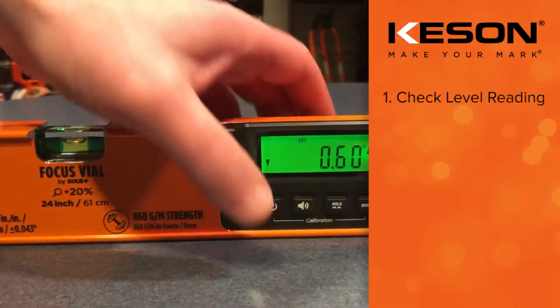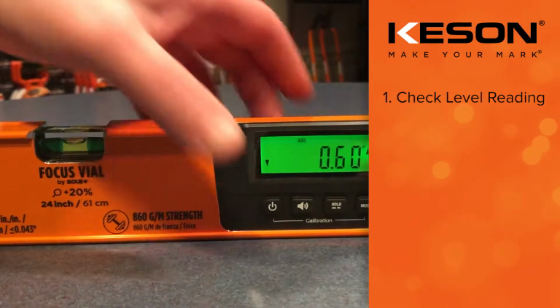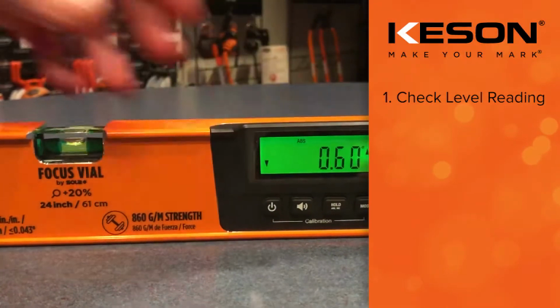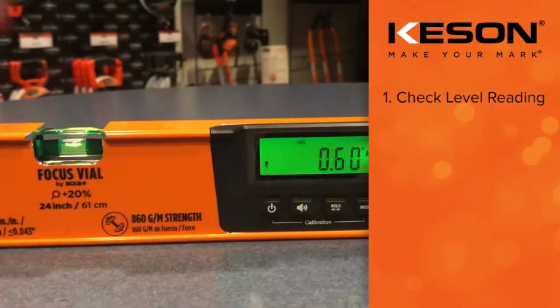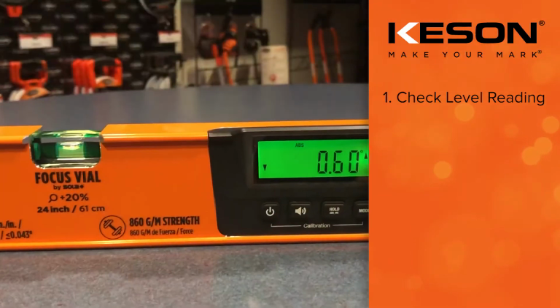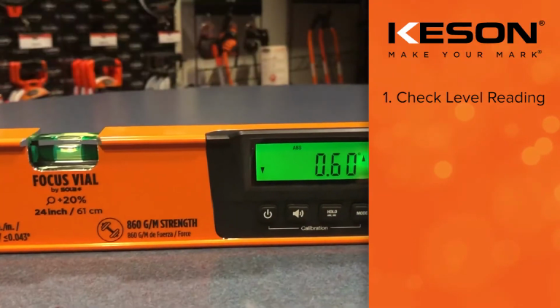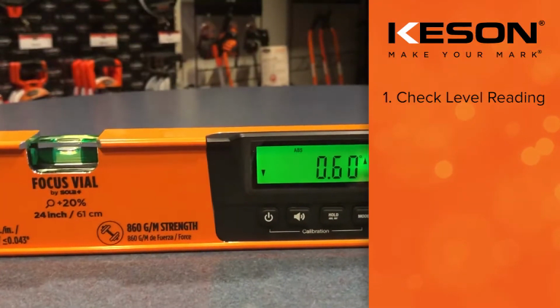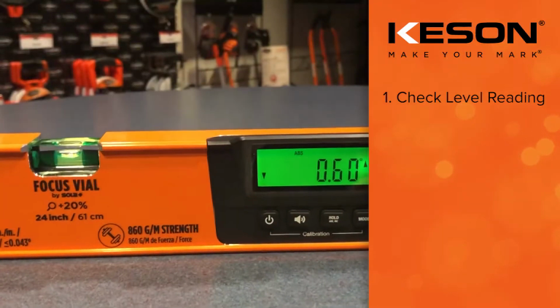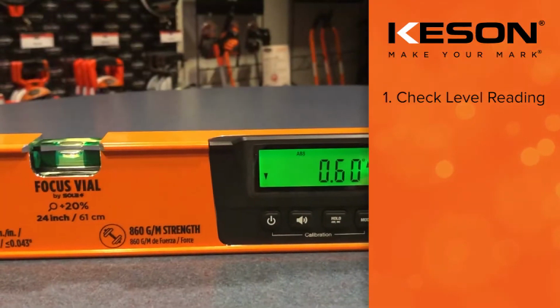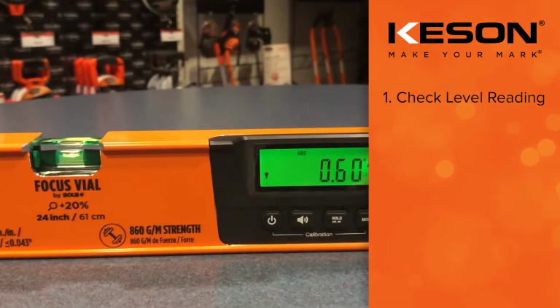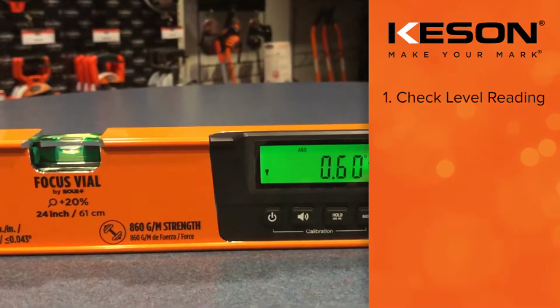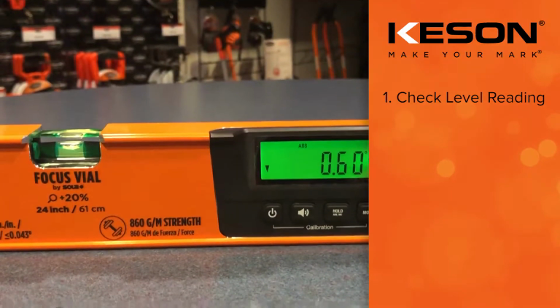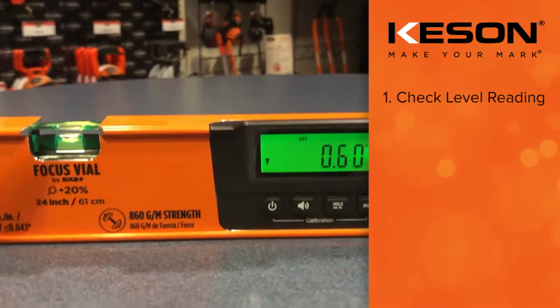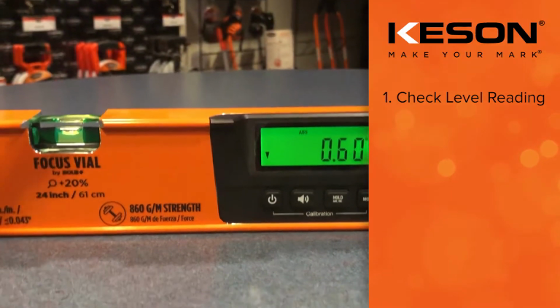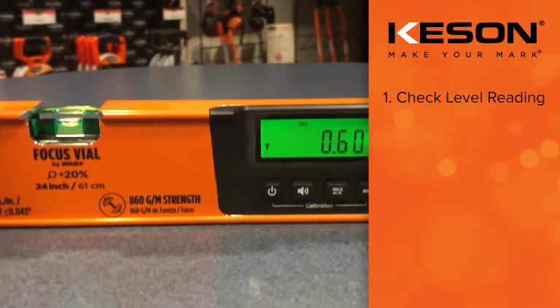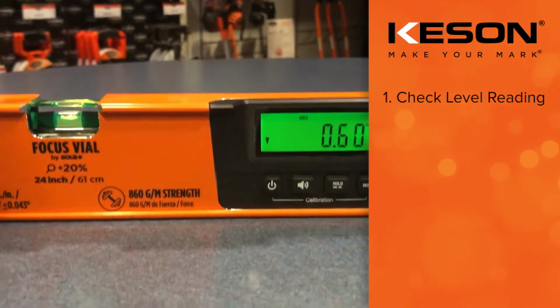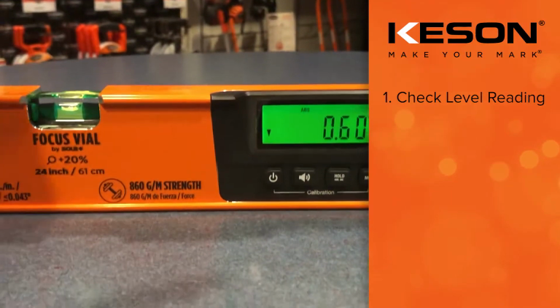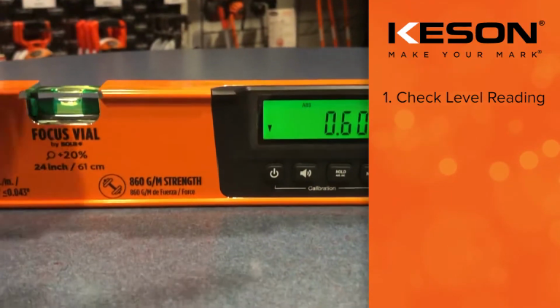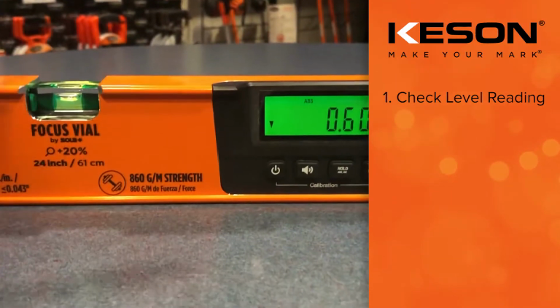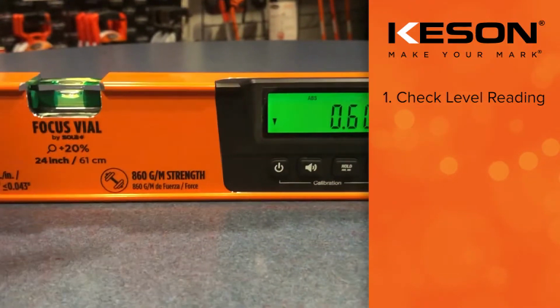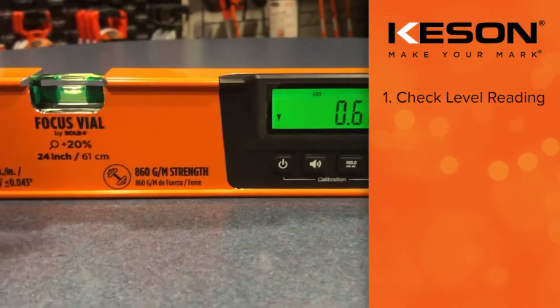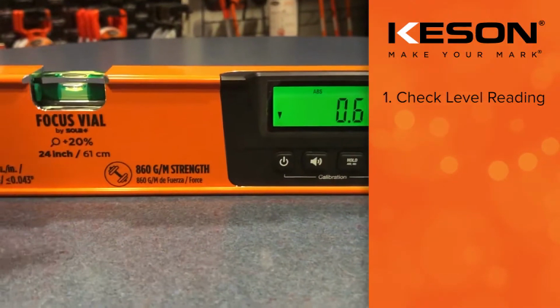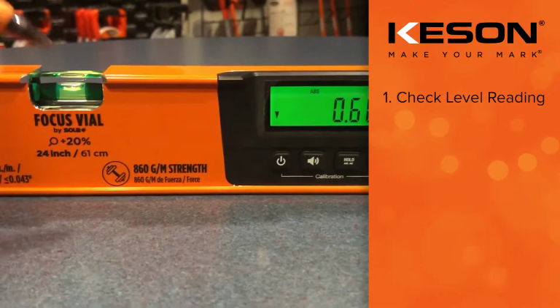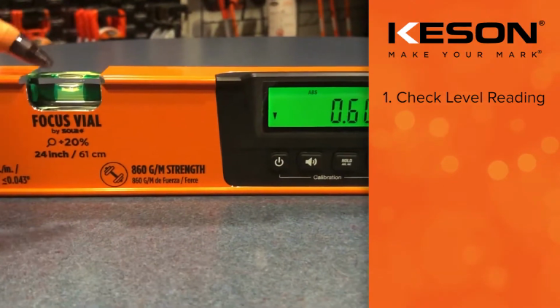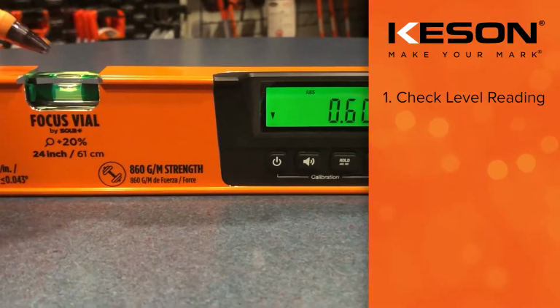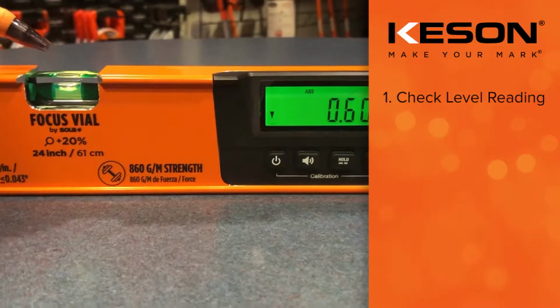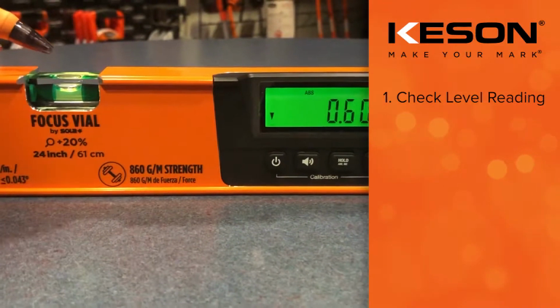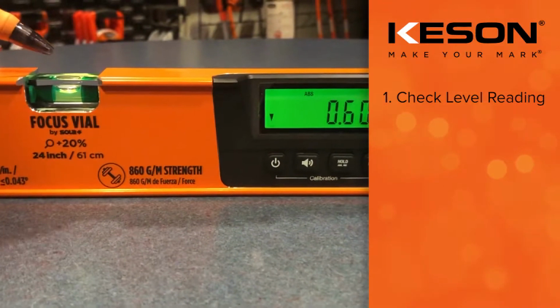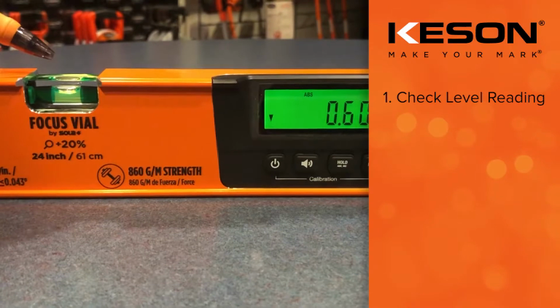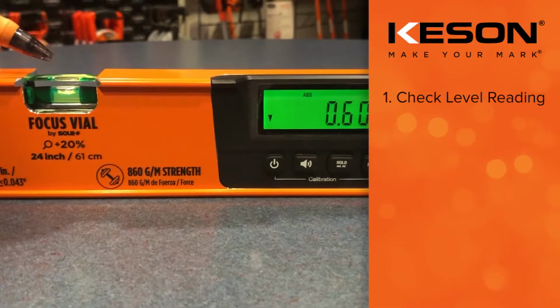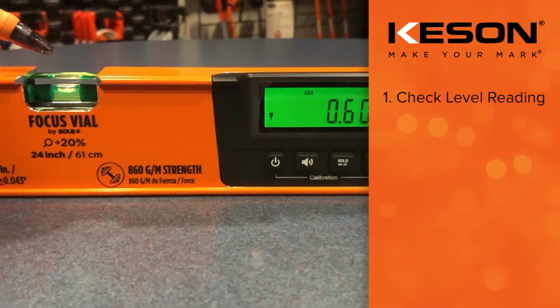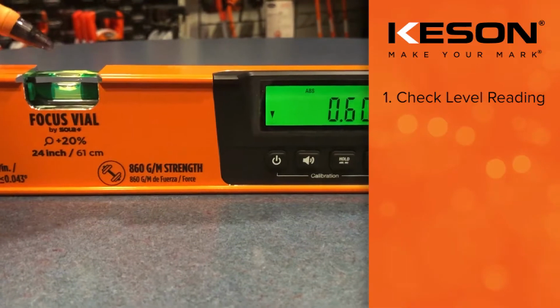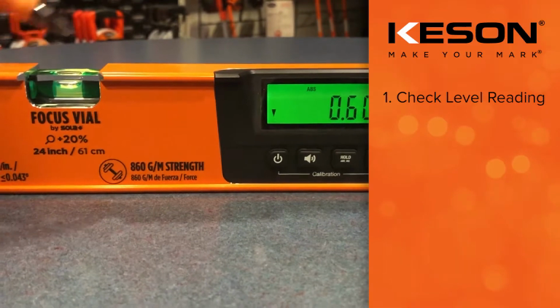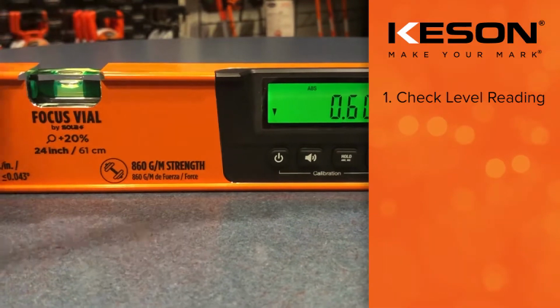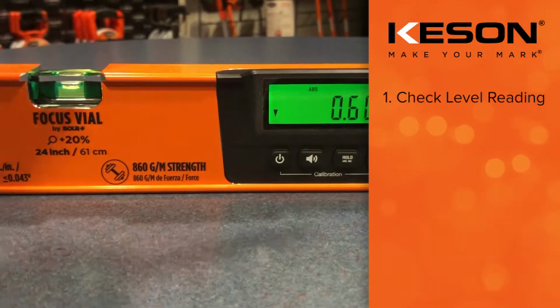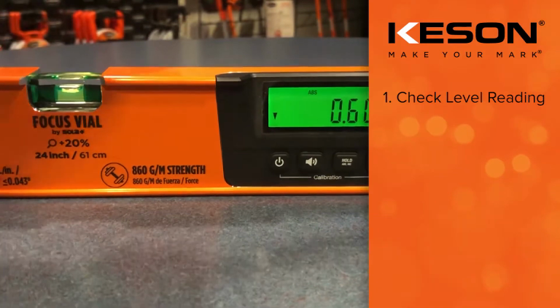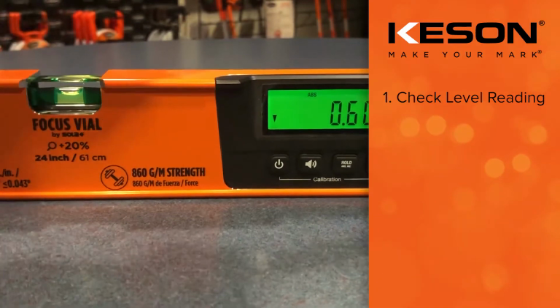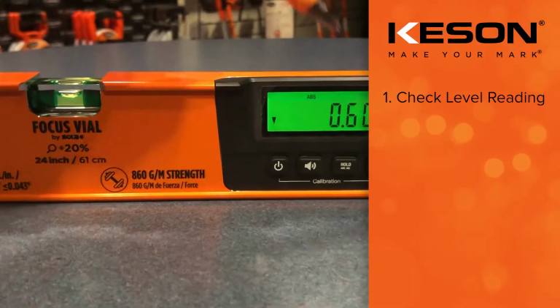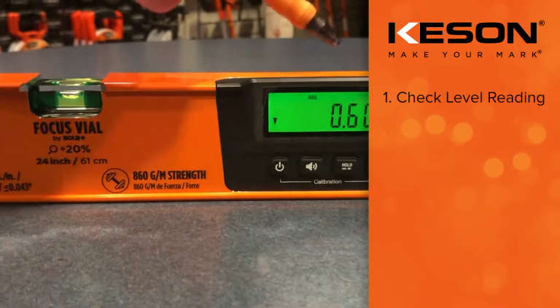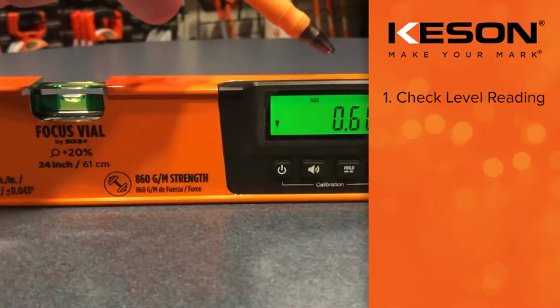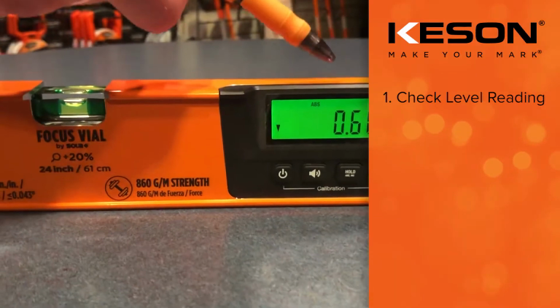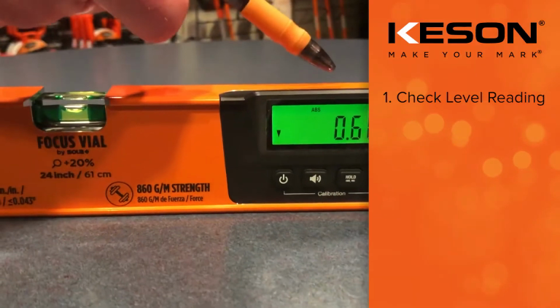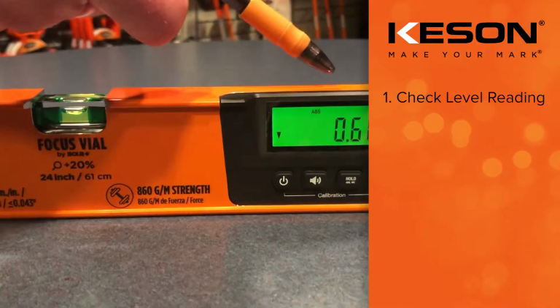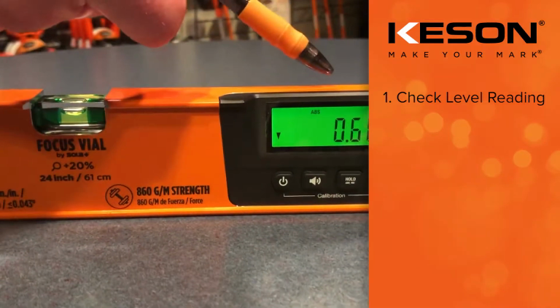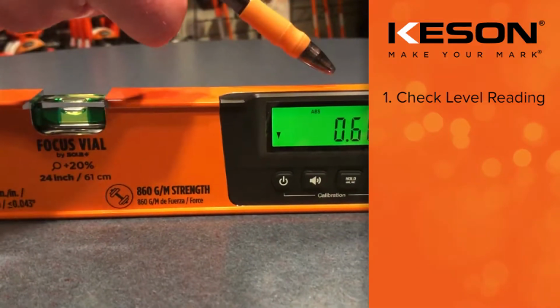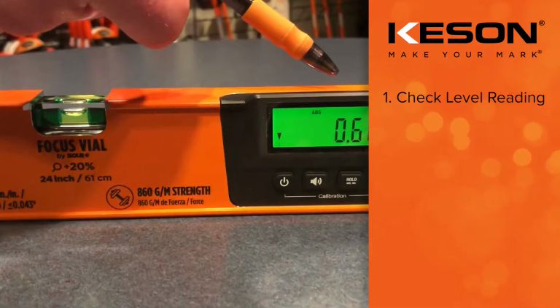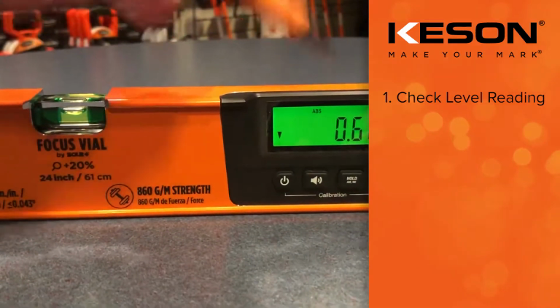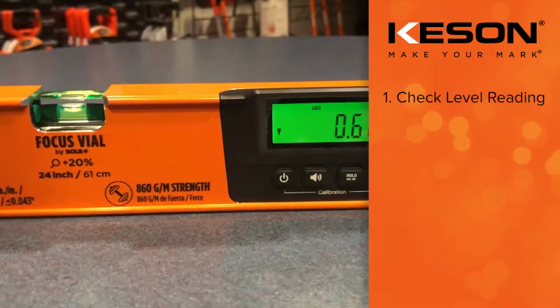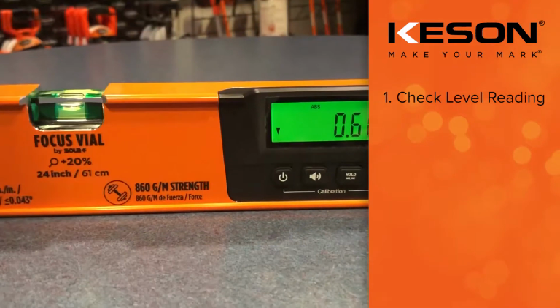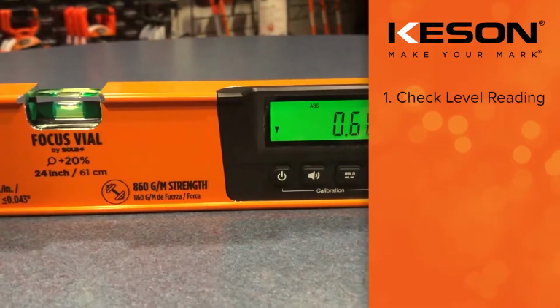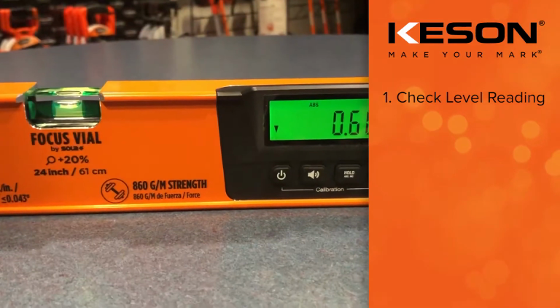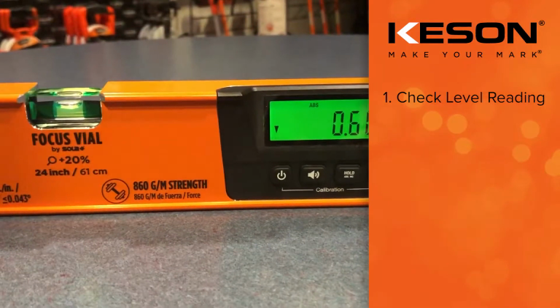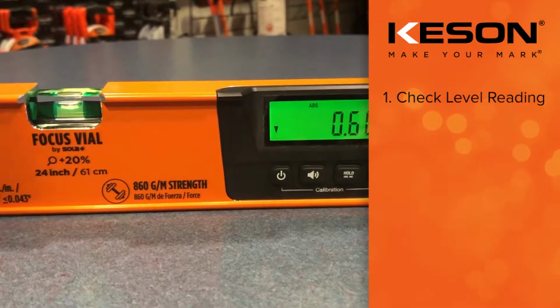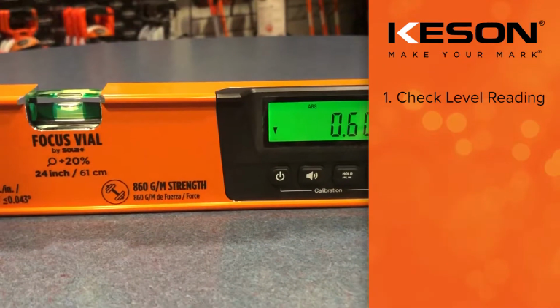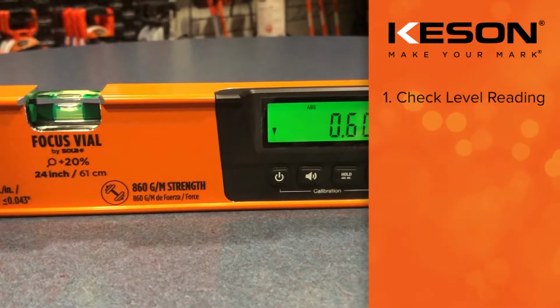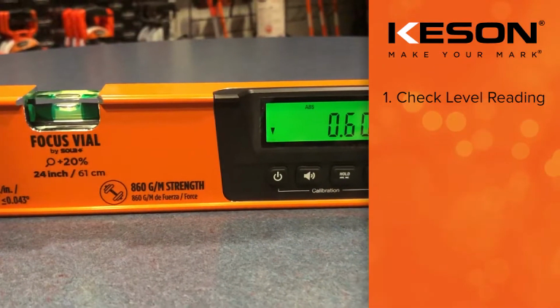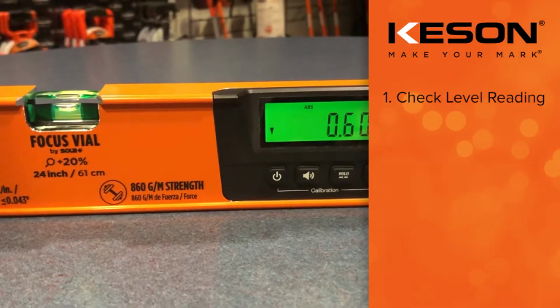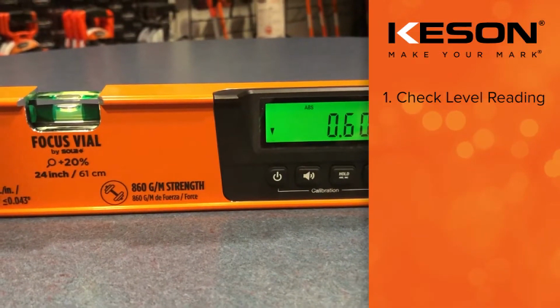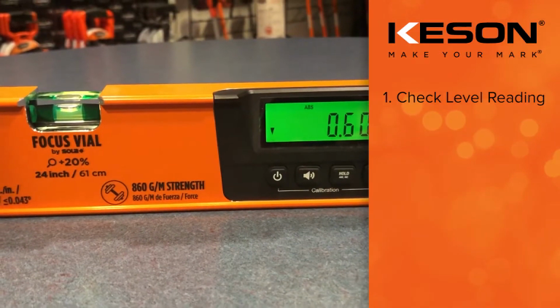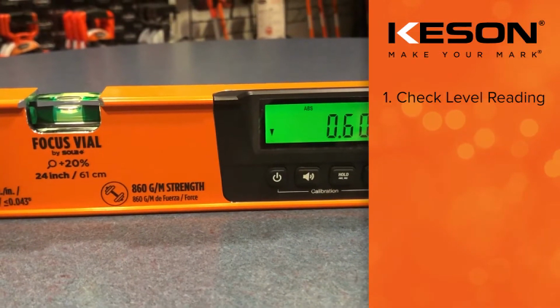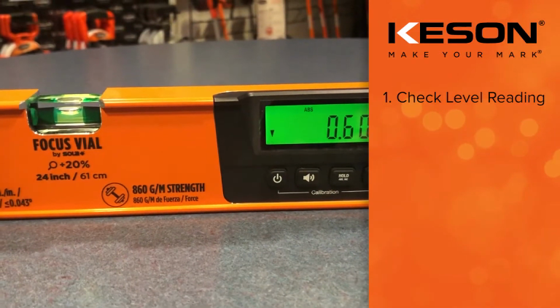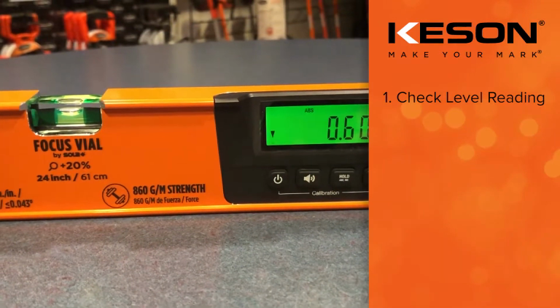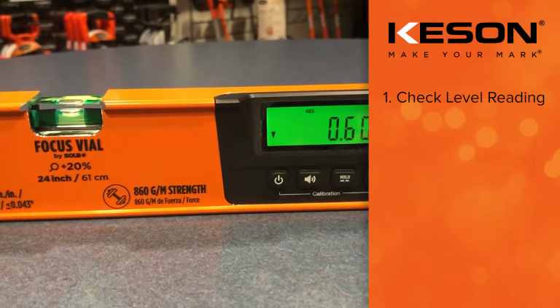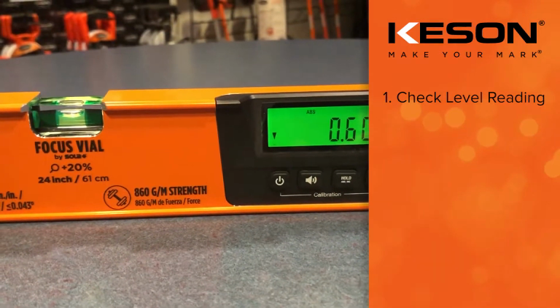To do that, turn your power on. The vial is reading zero, but the digital readout is reading something other than zero.